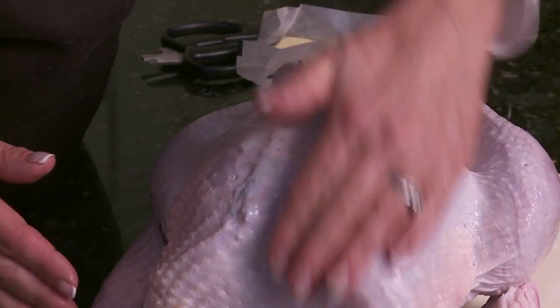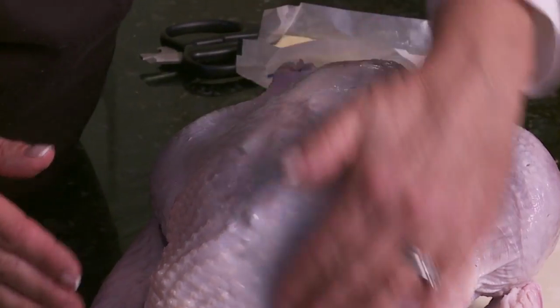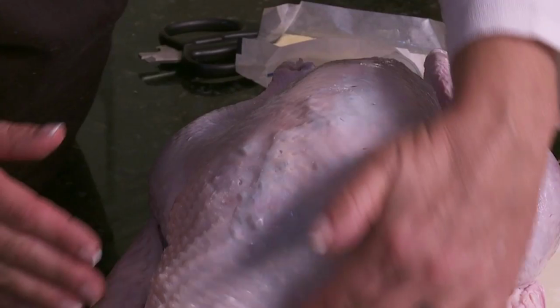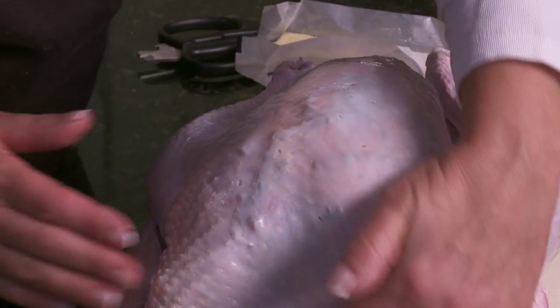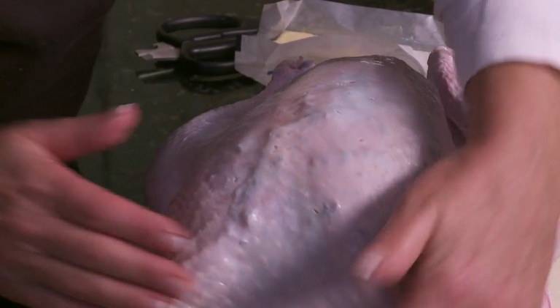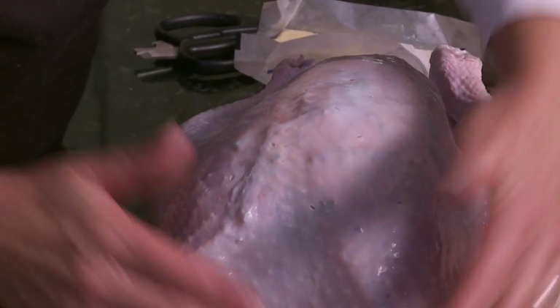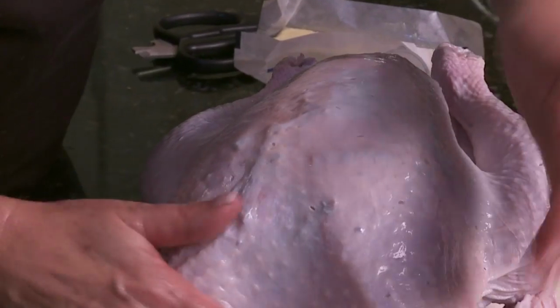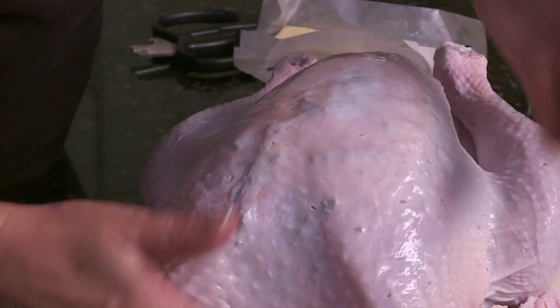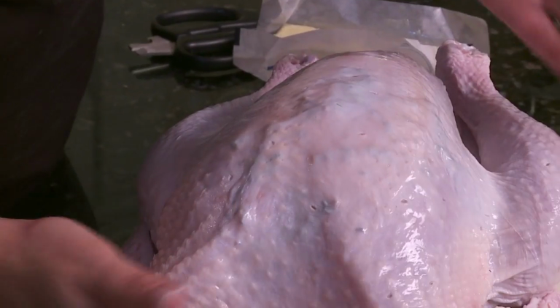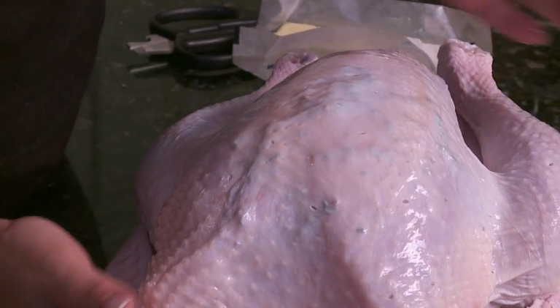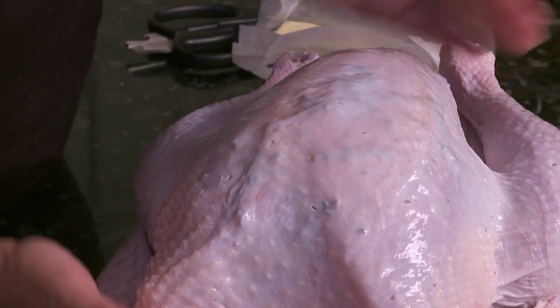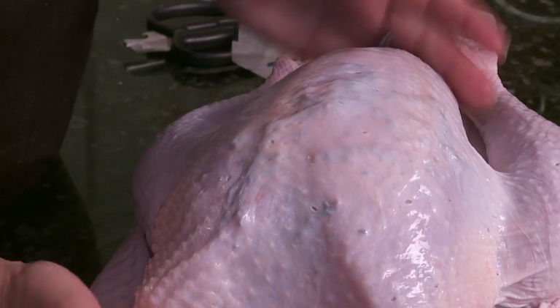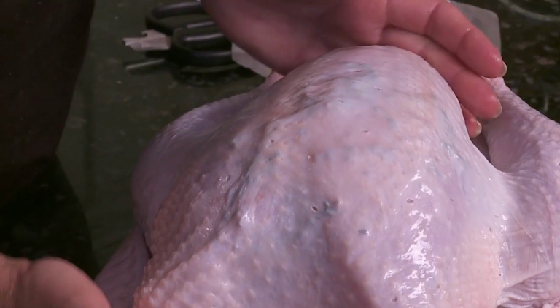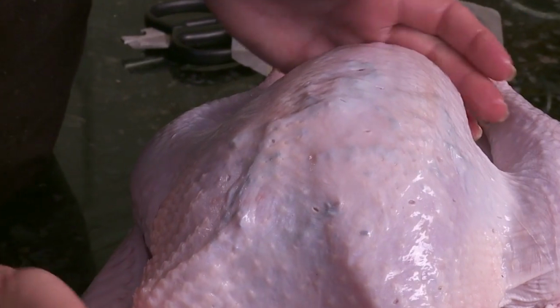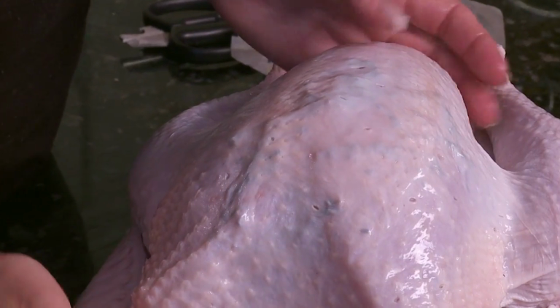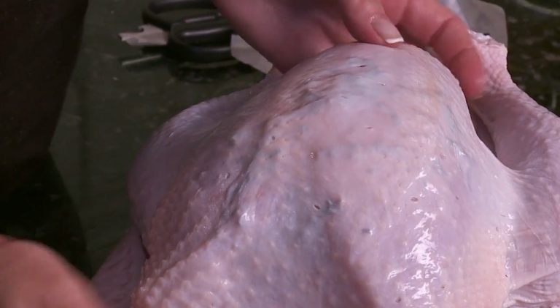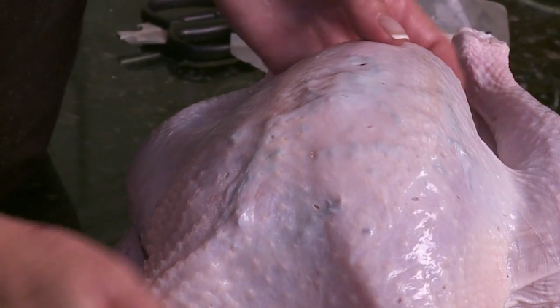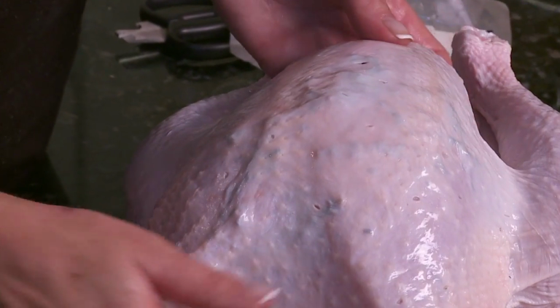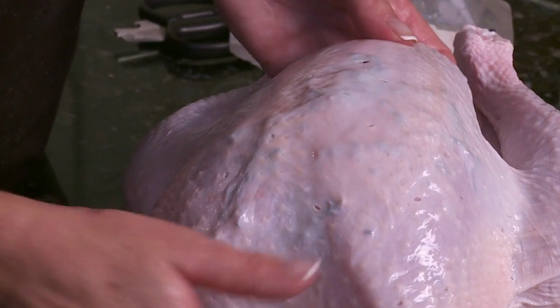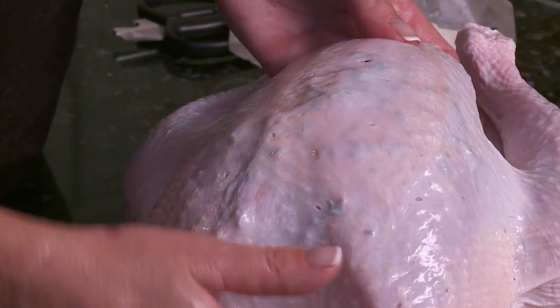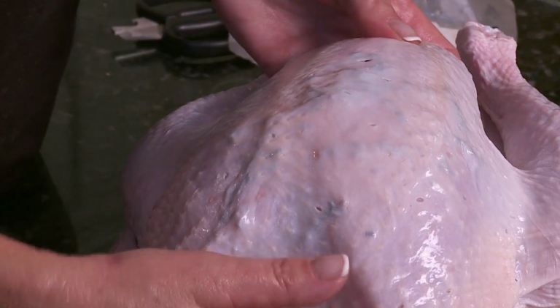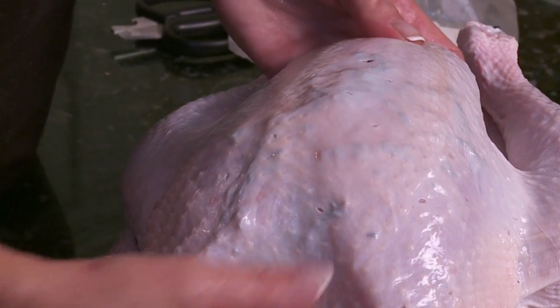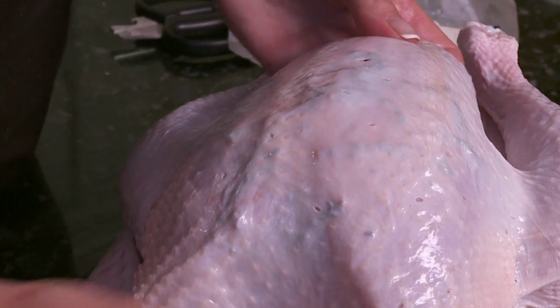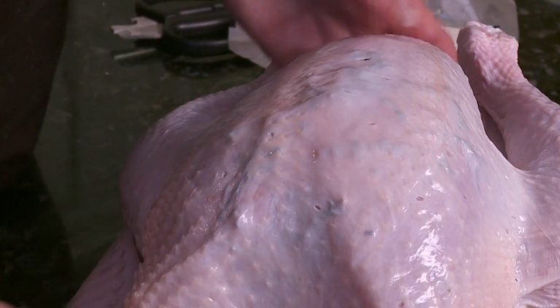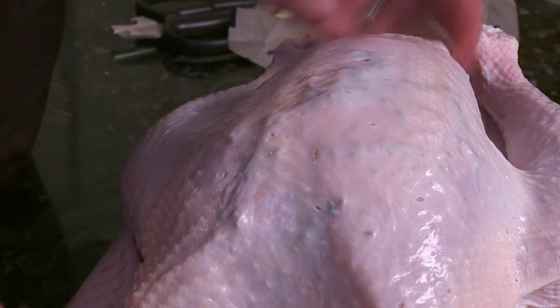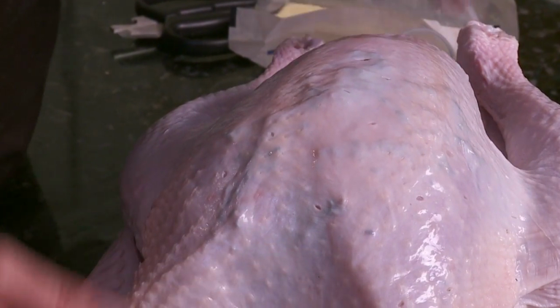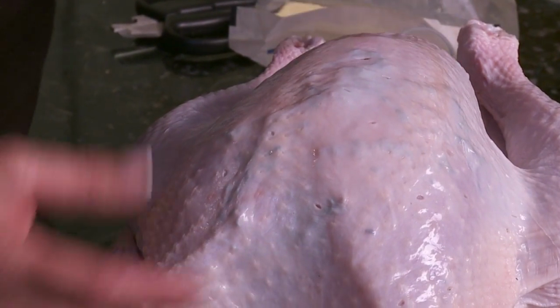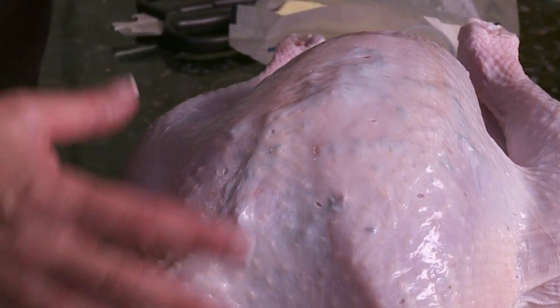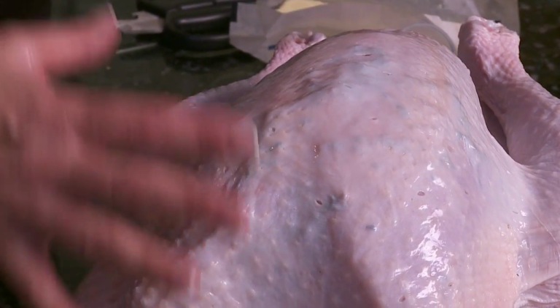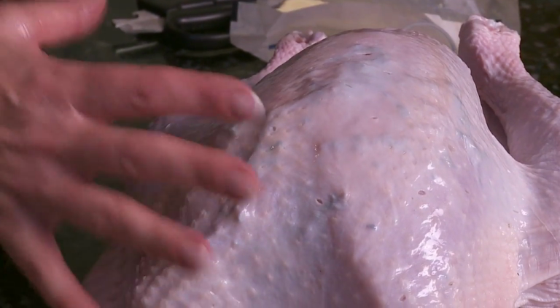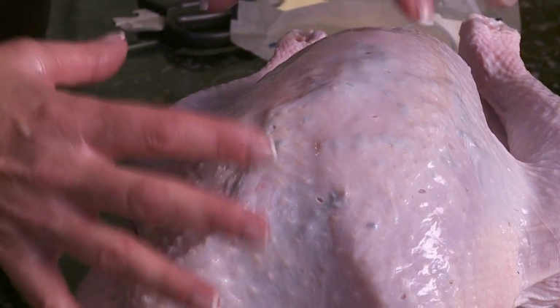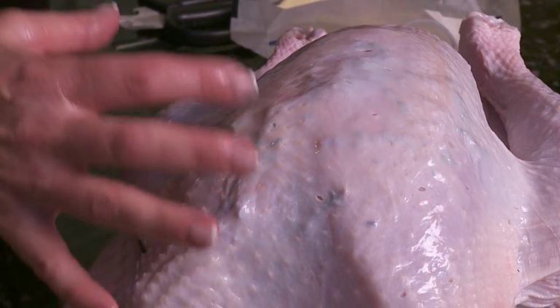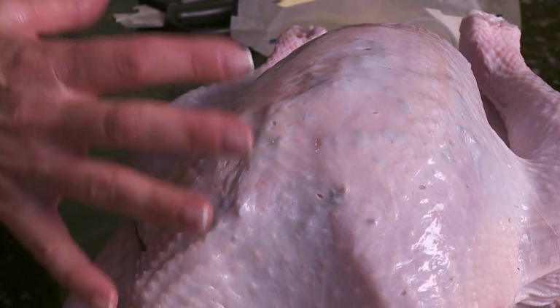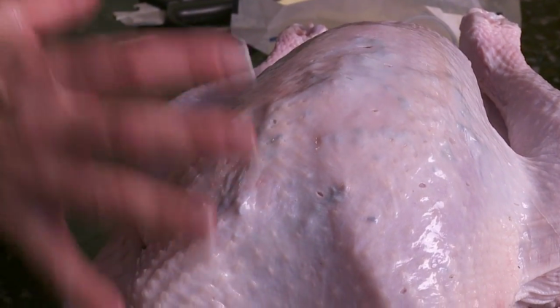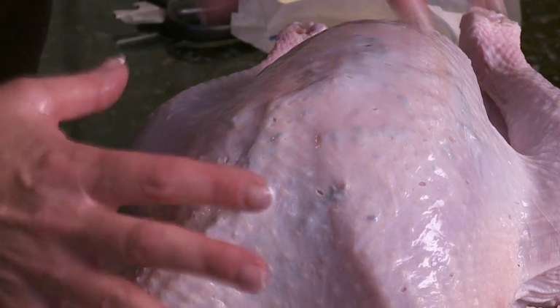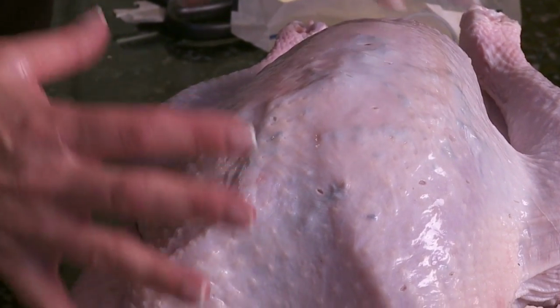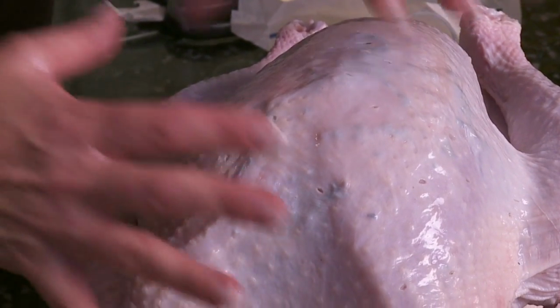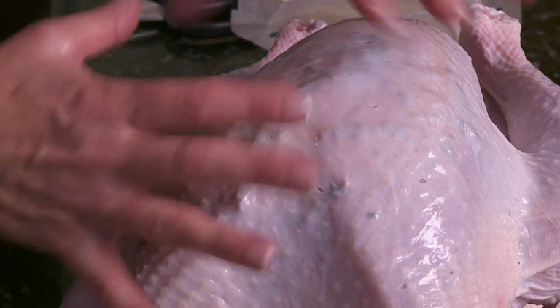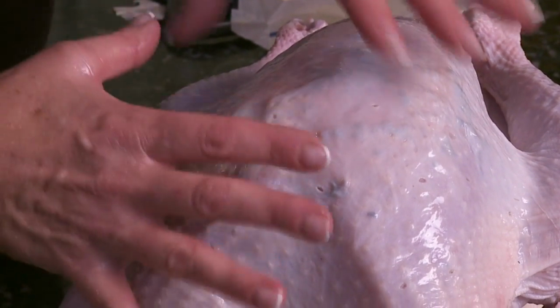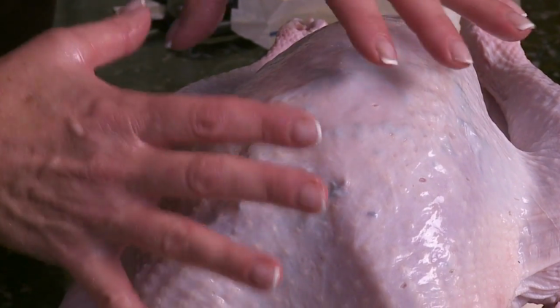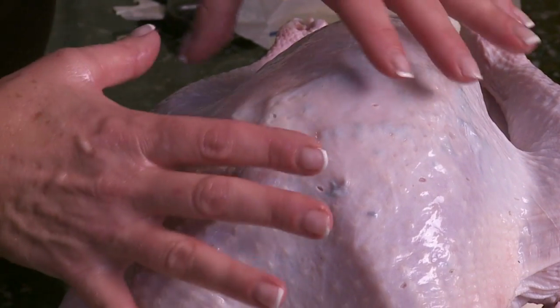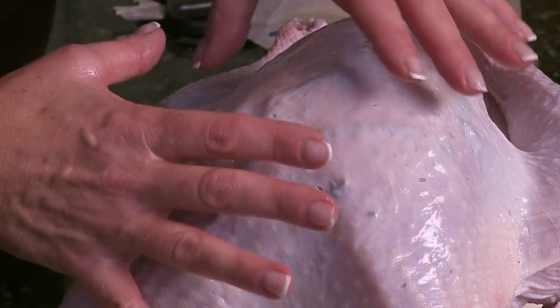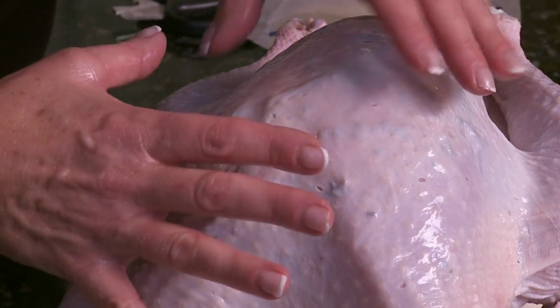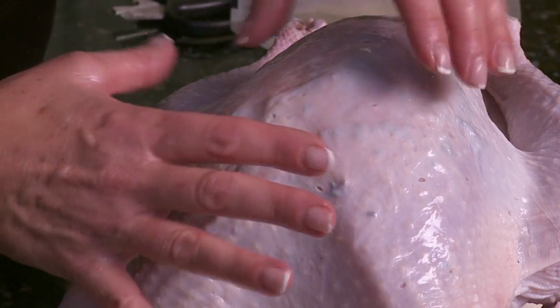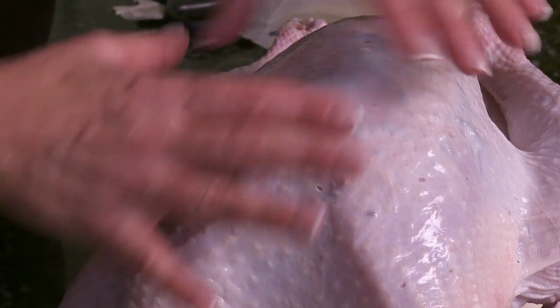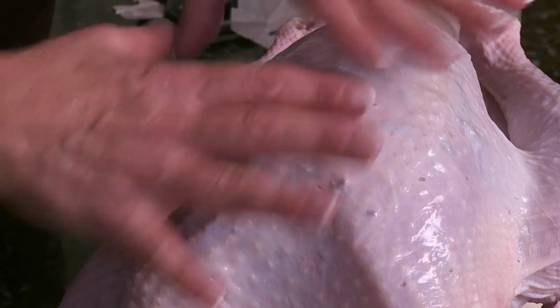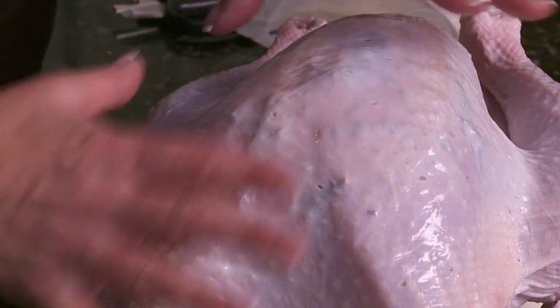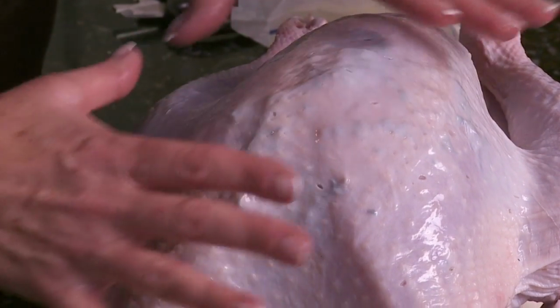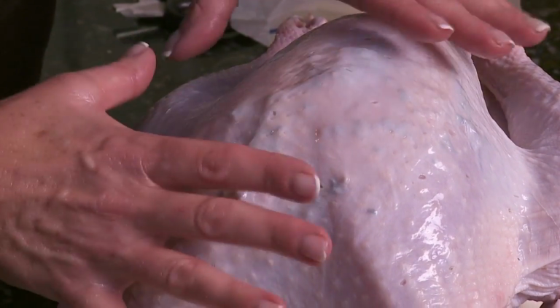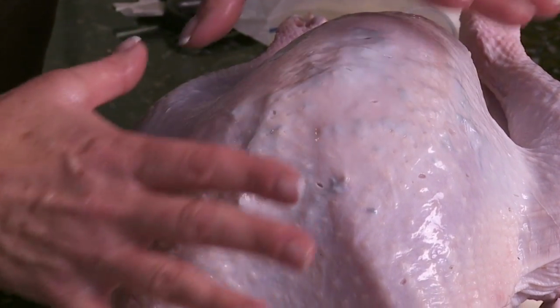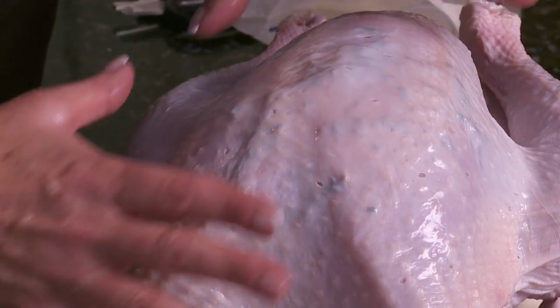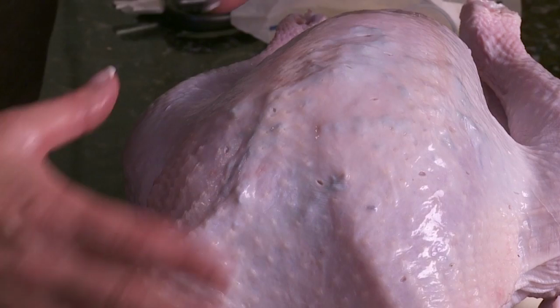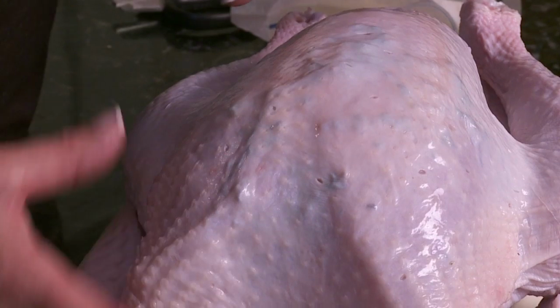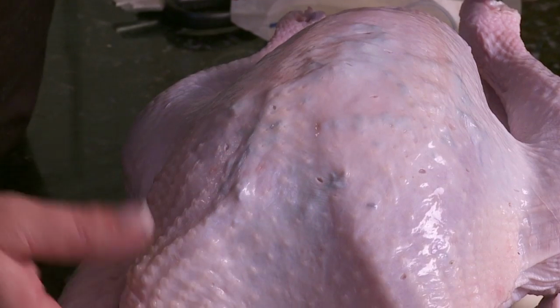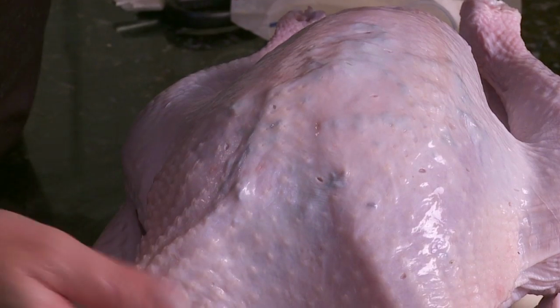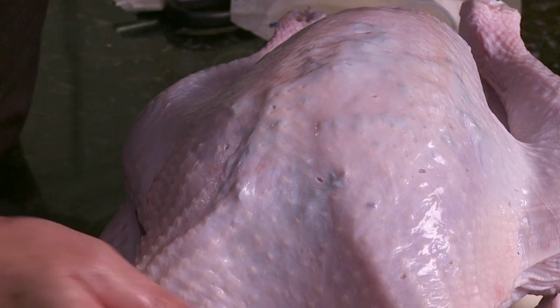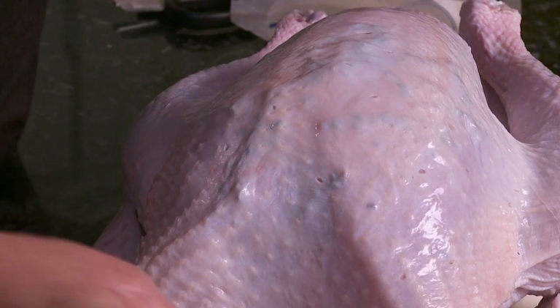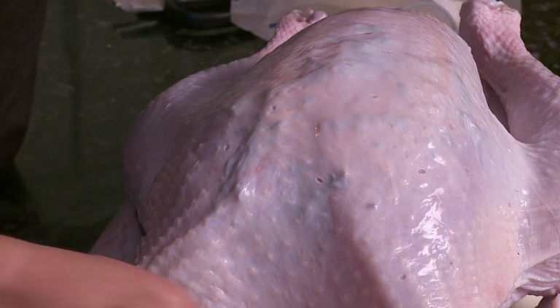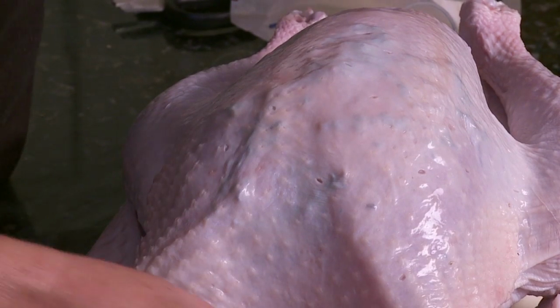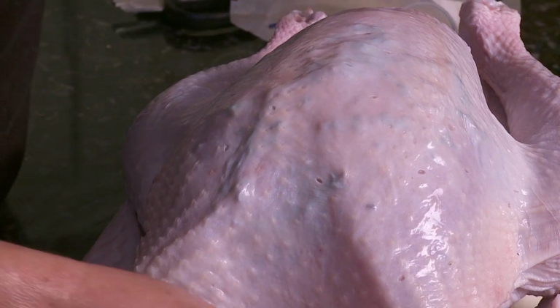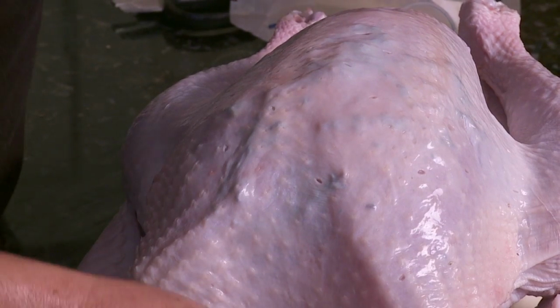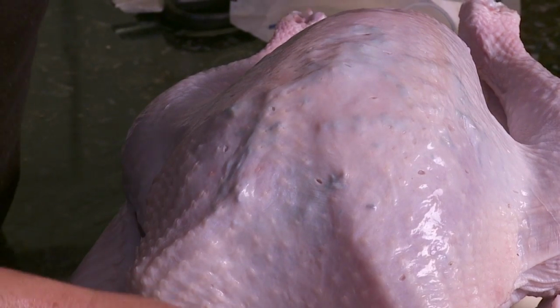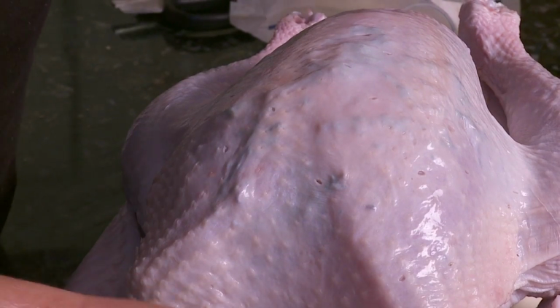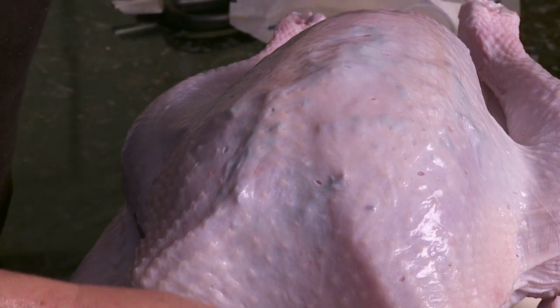Now it doesn't really look like anything now, but when it cooks you'll actually see the herbs in the brown skin. It comes out wonderful.